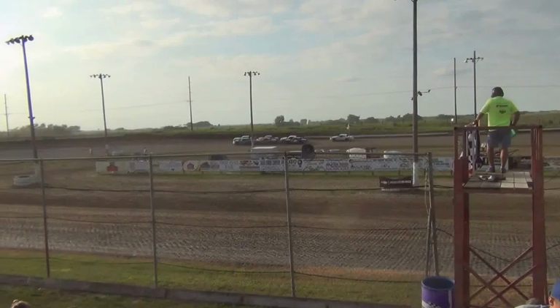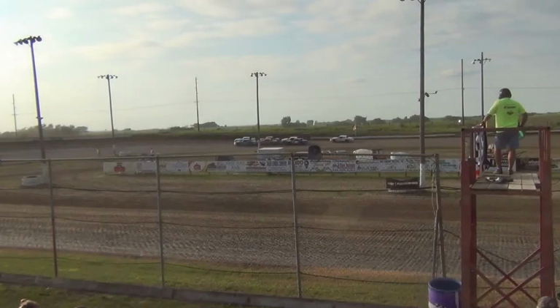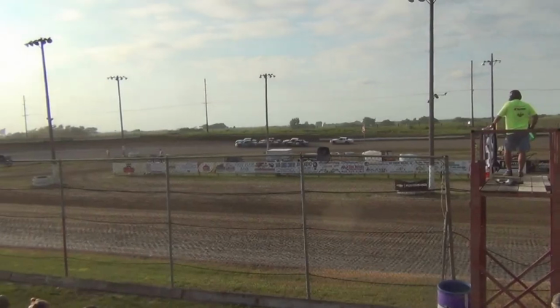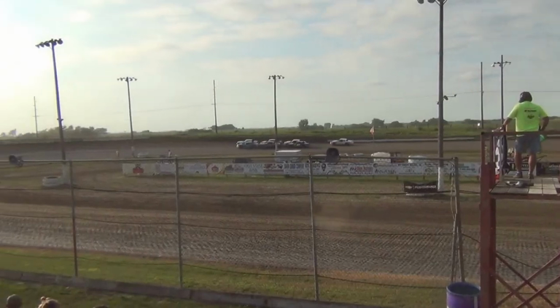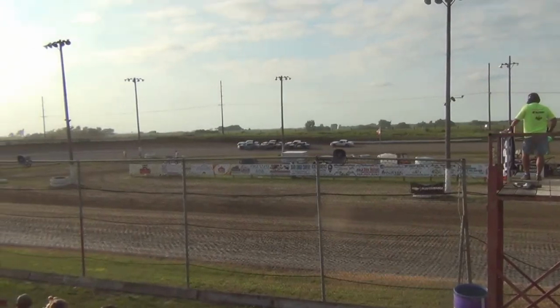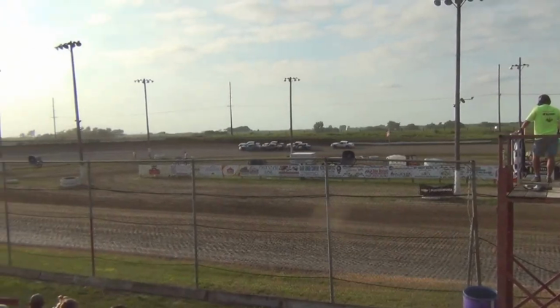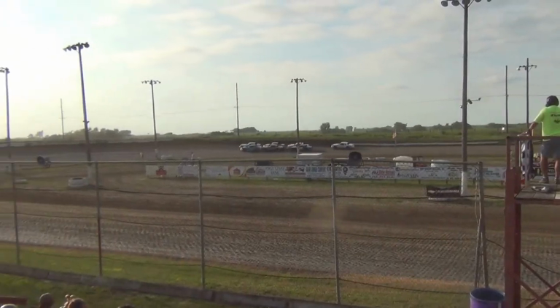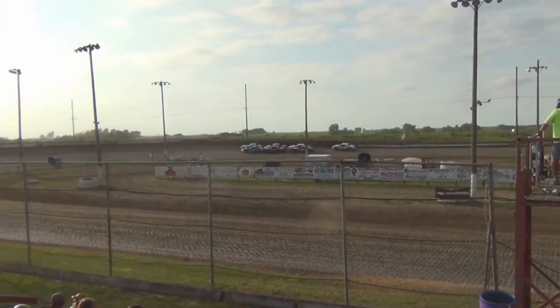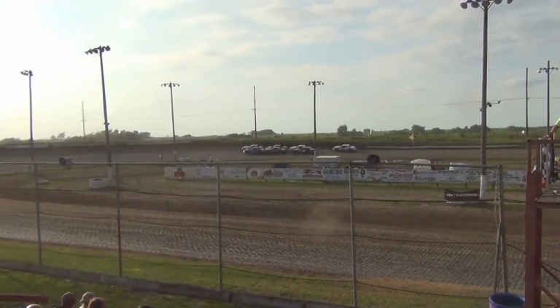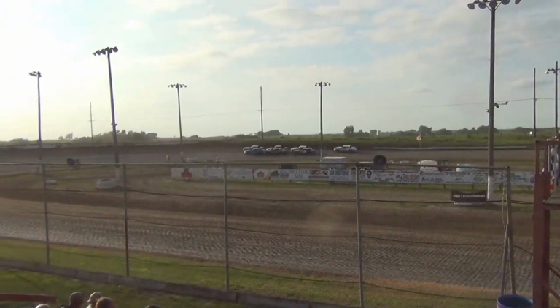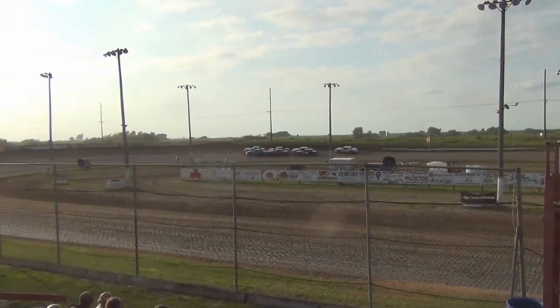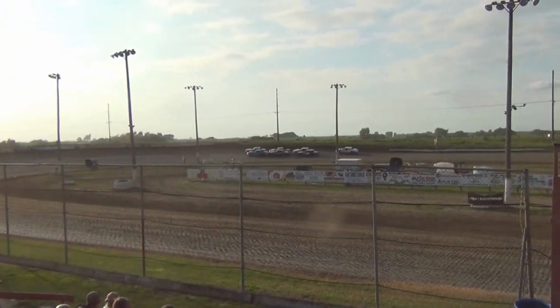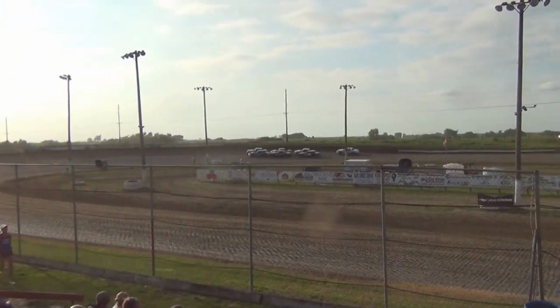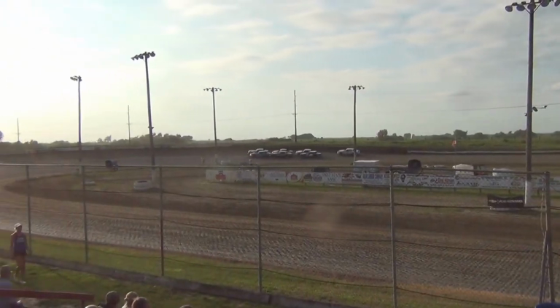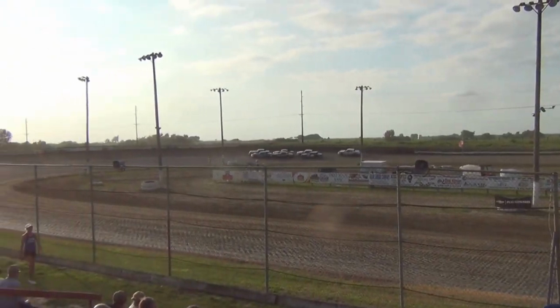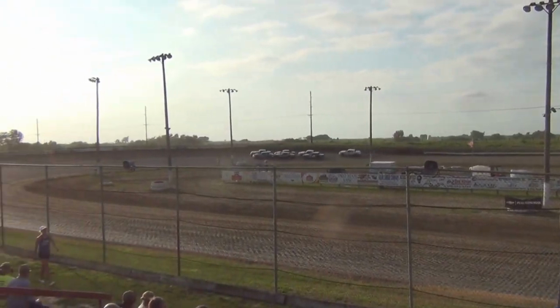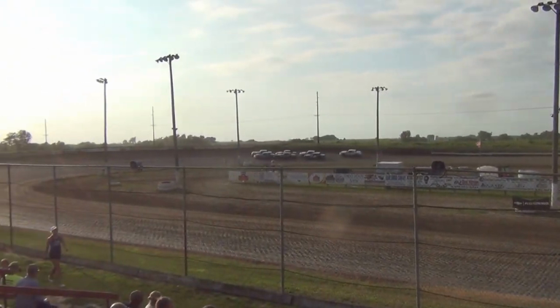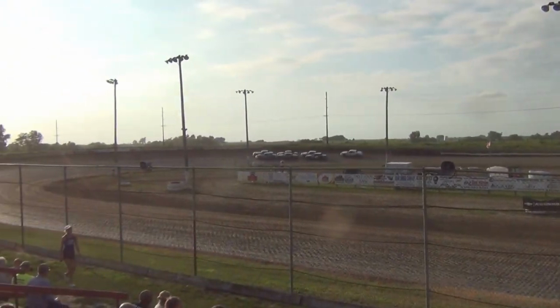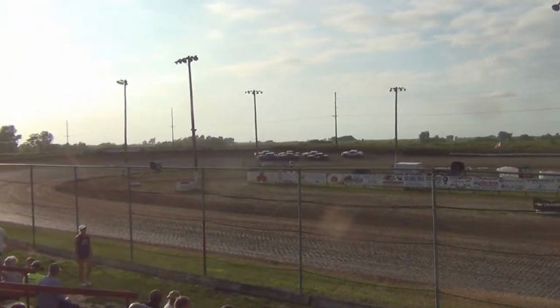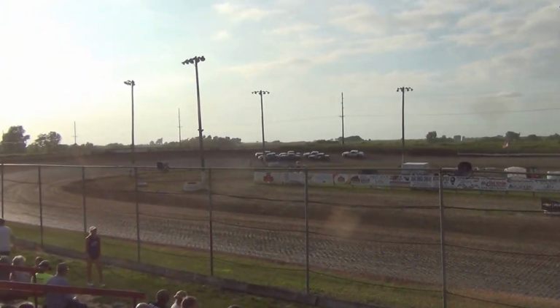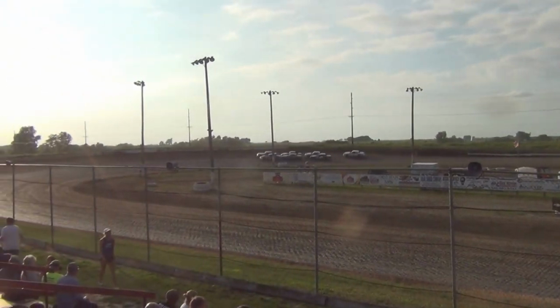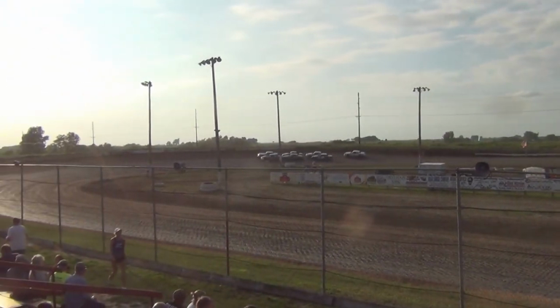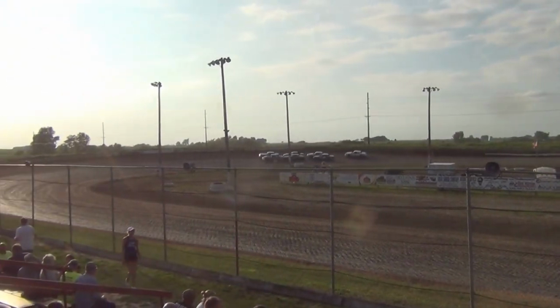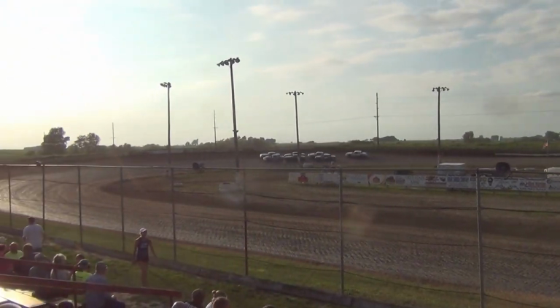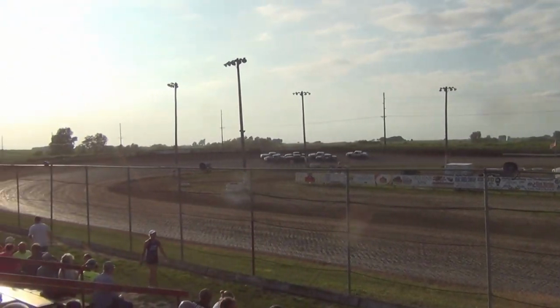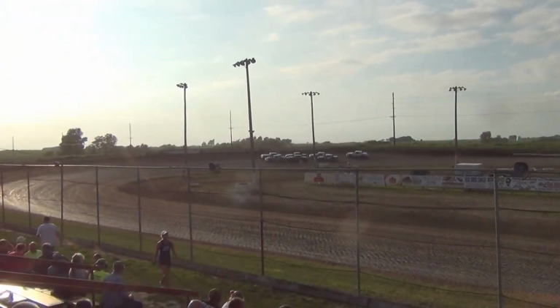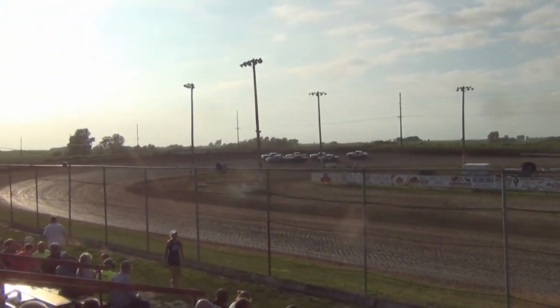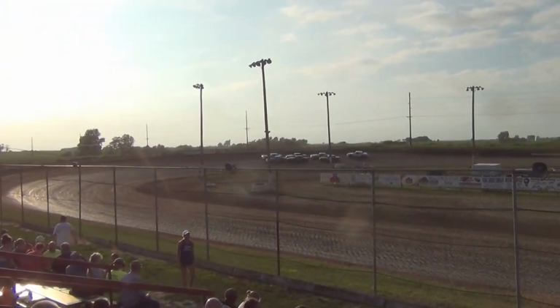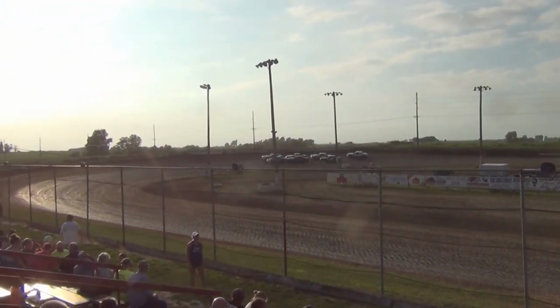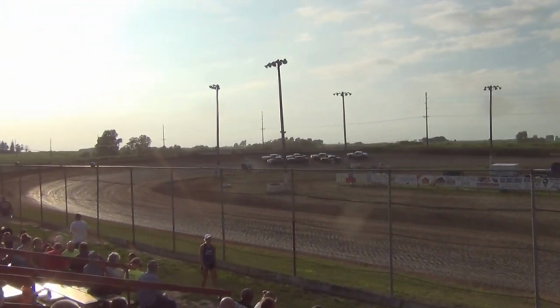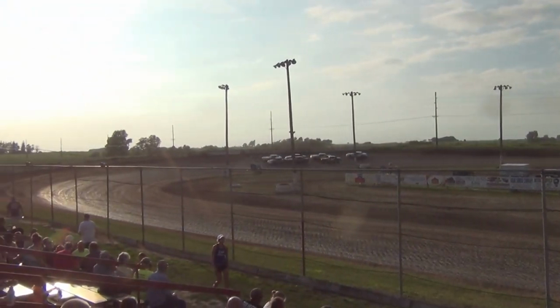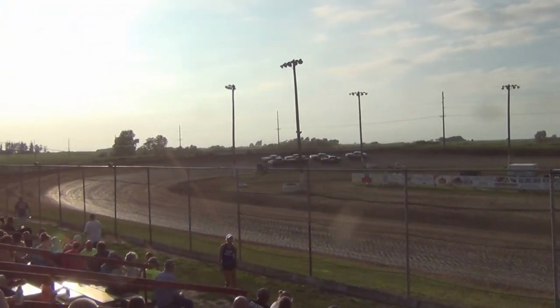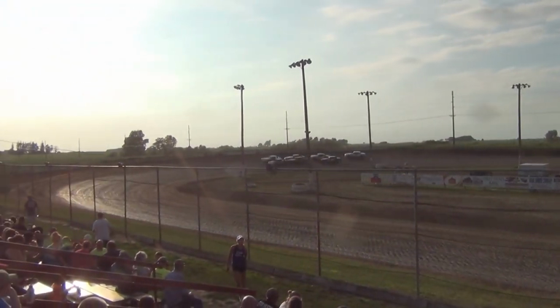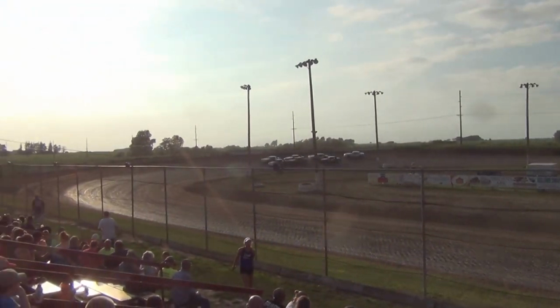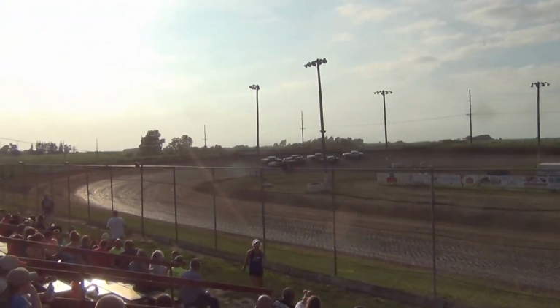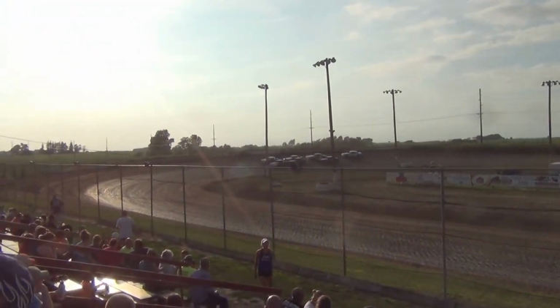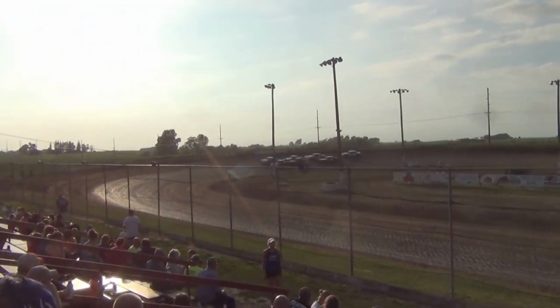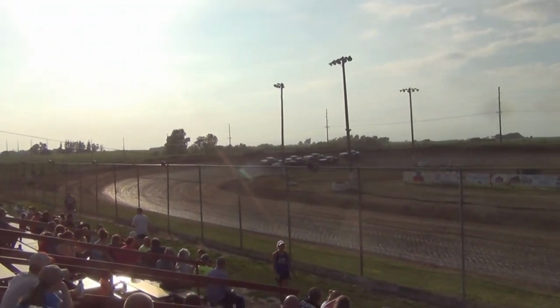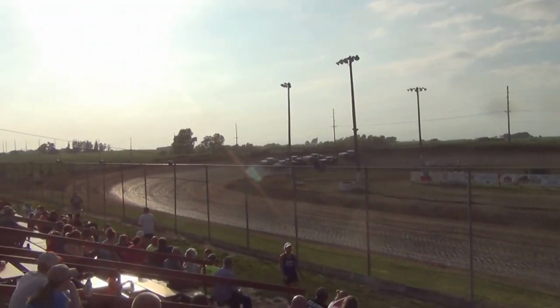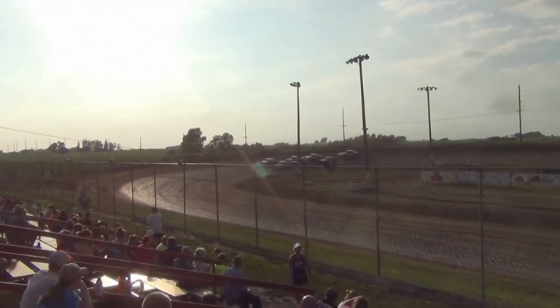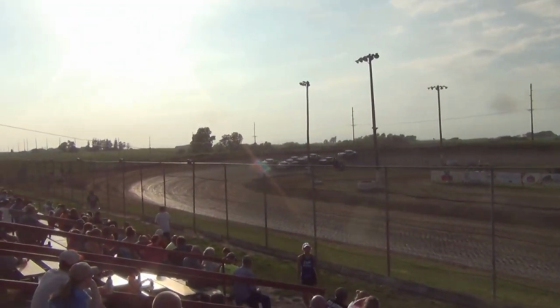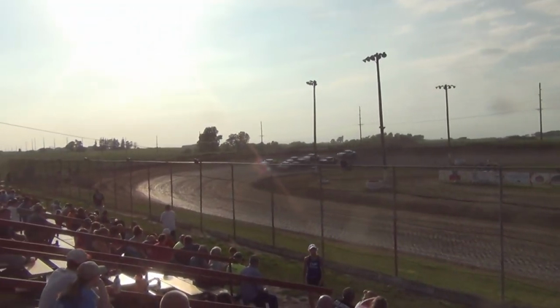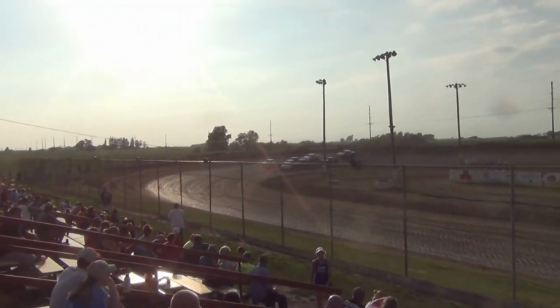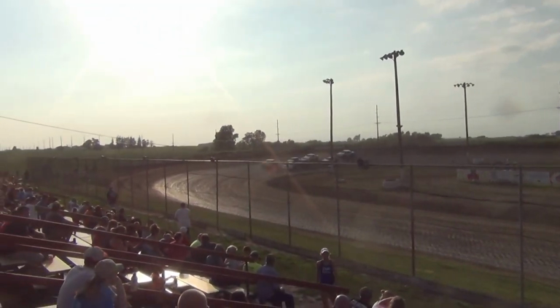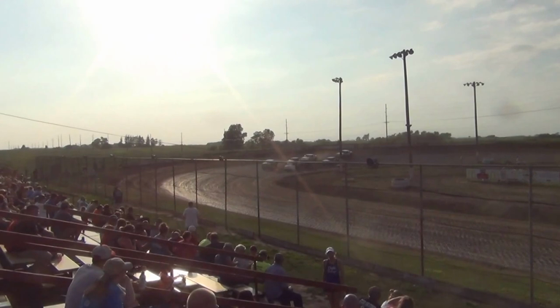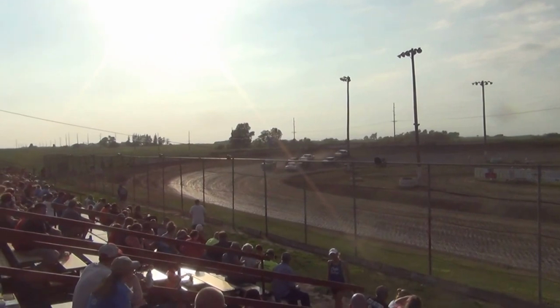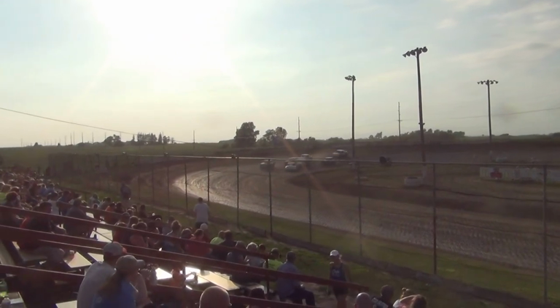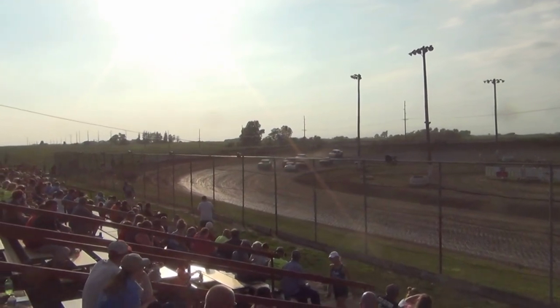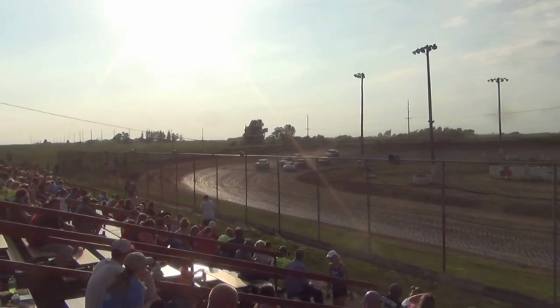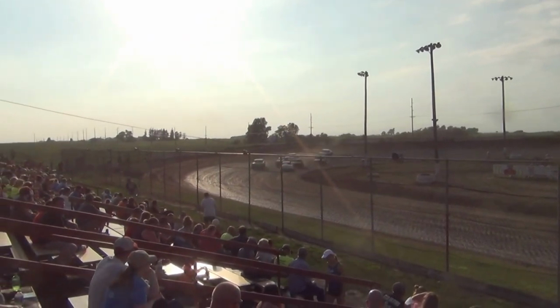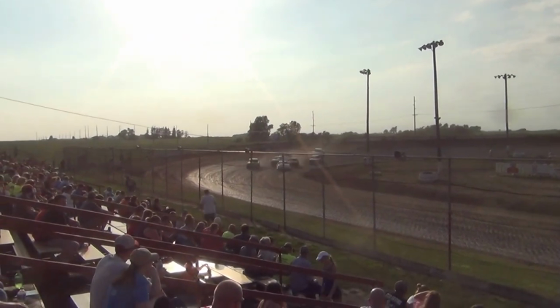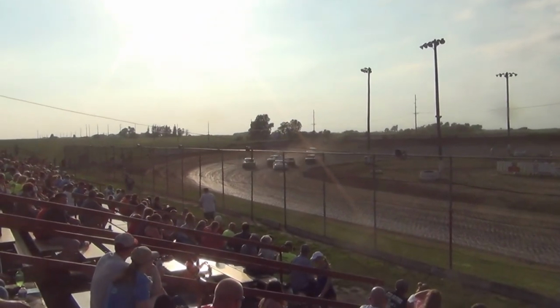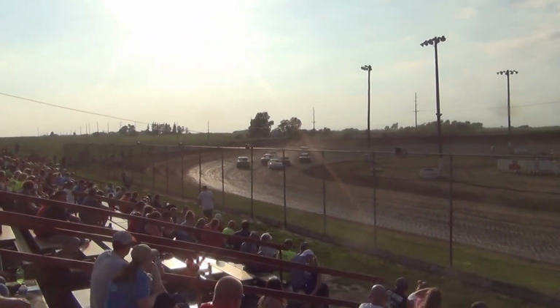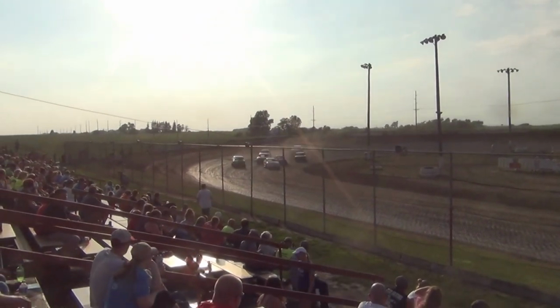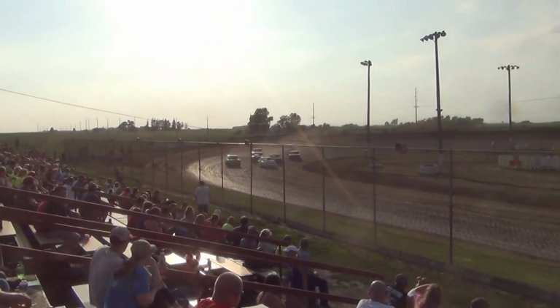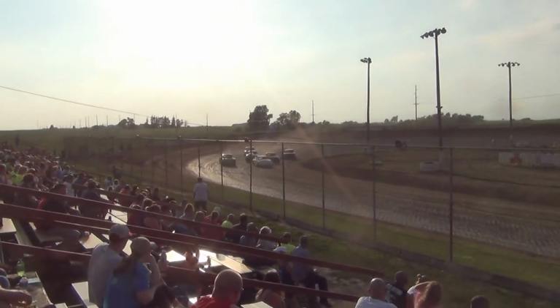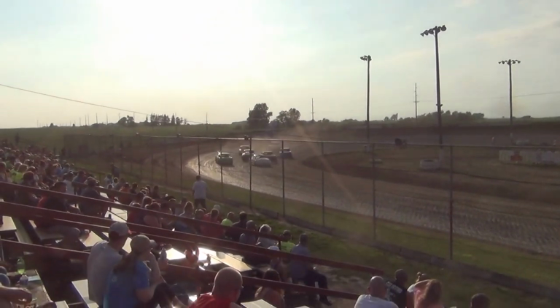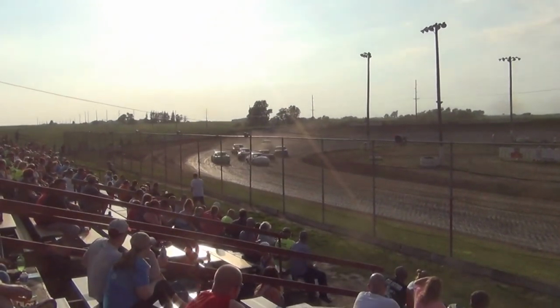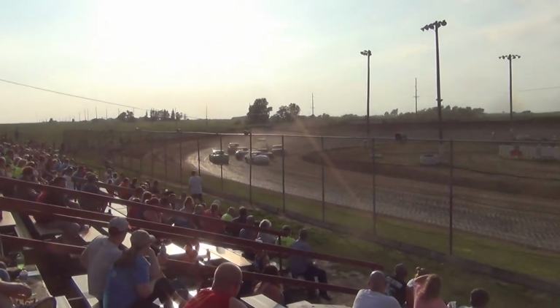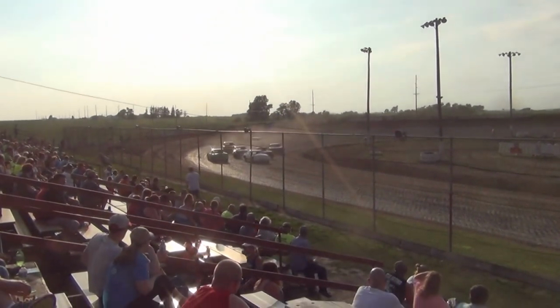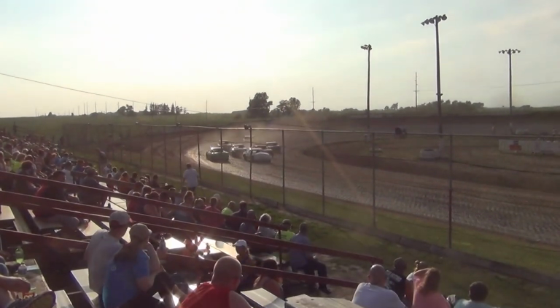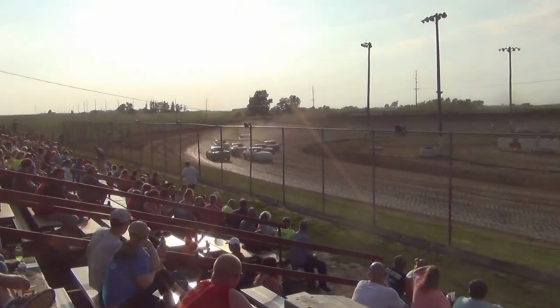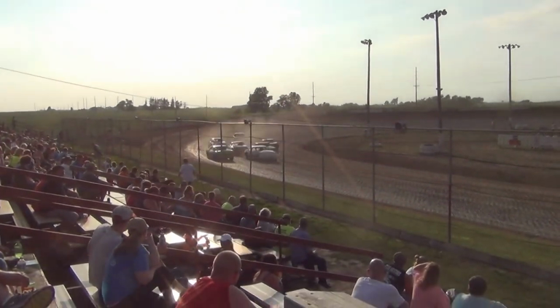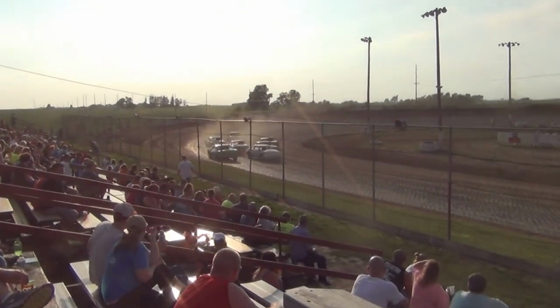We are set to go. Stock car feature at 15 laps in the distance. Green flying down, here we go.